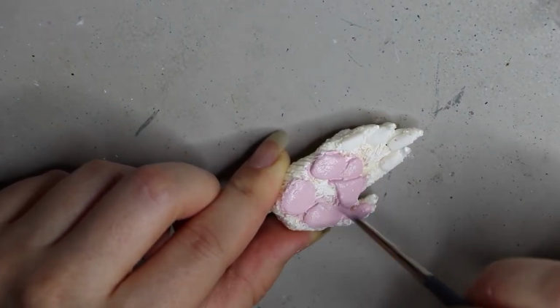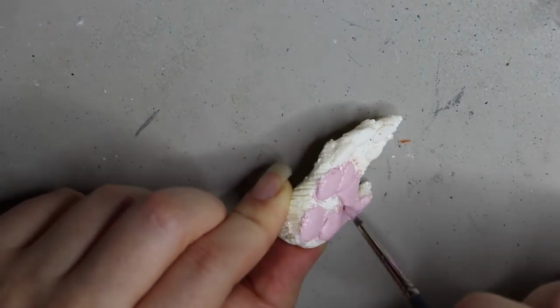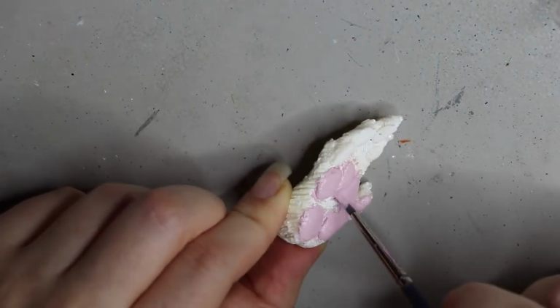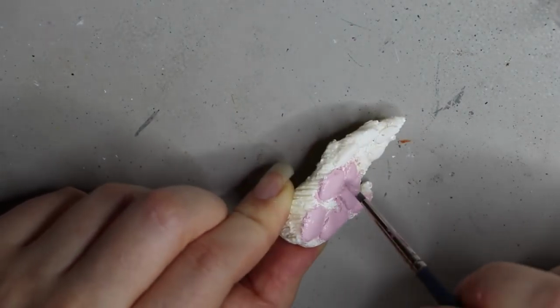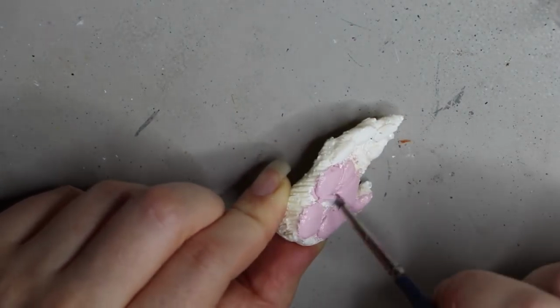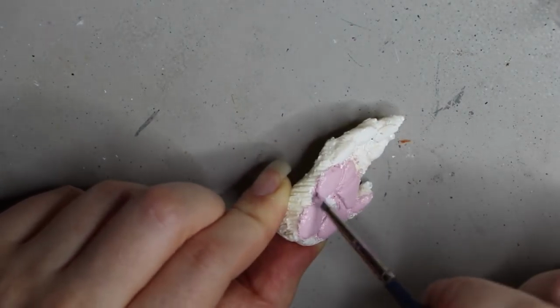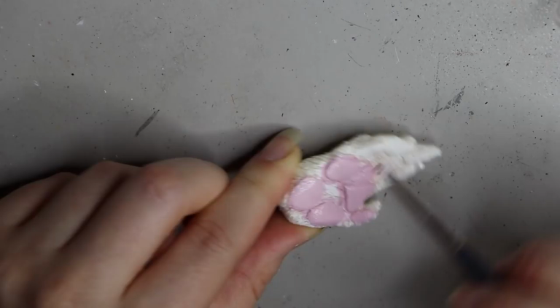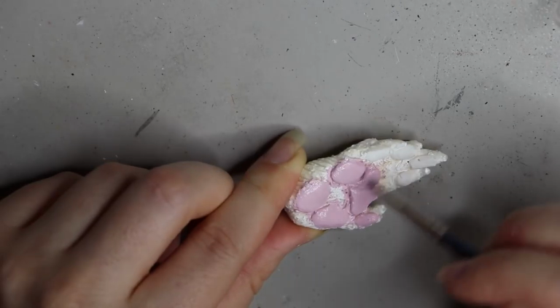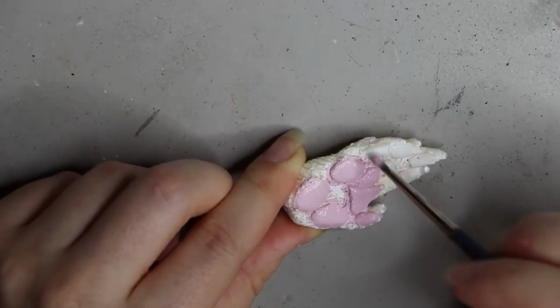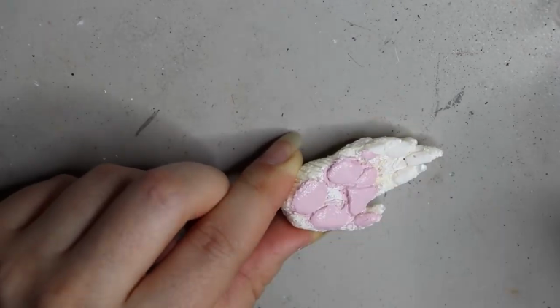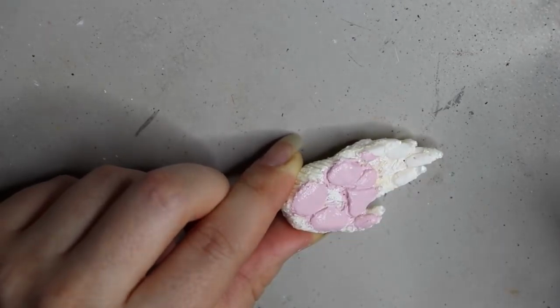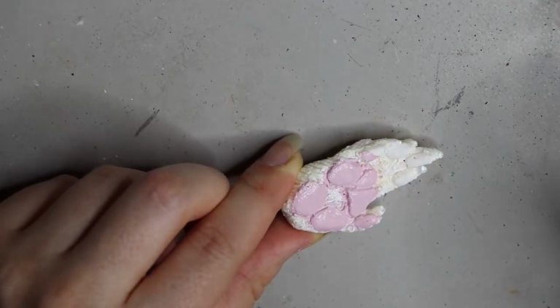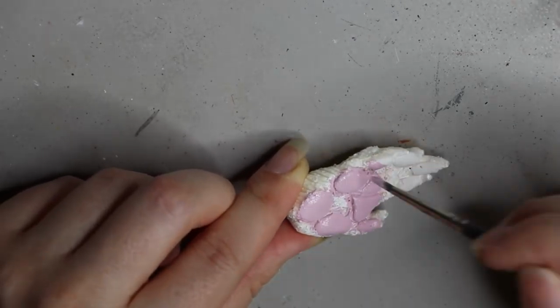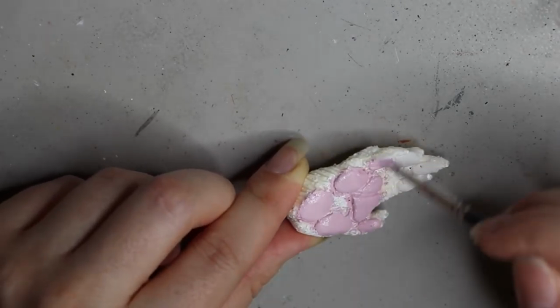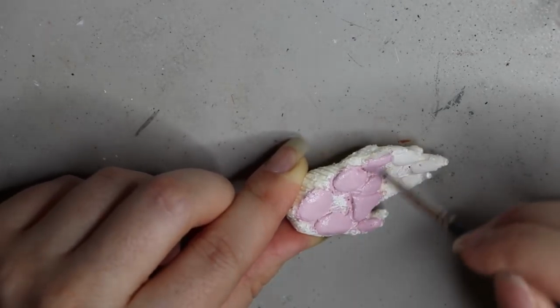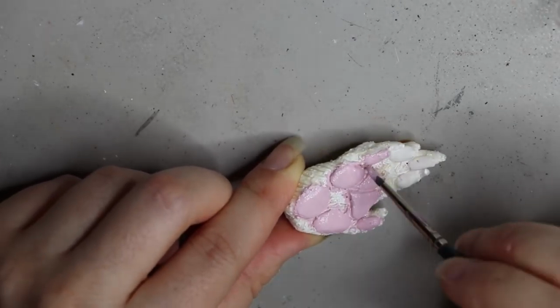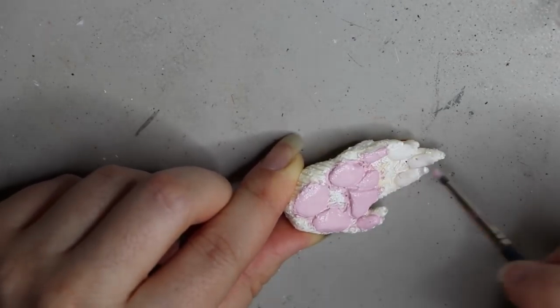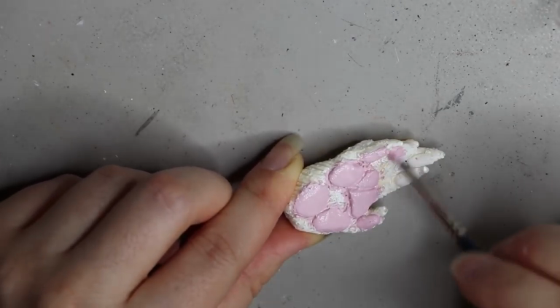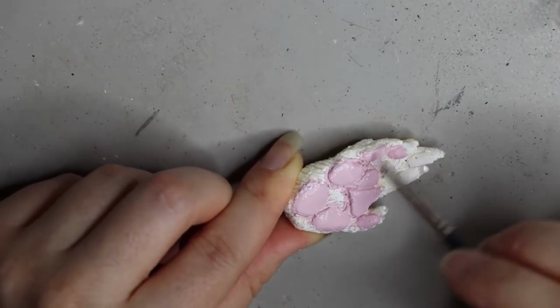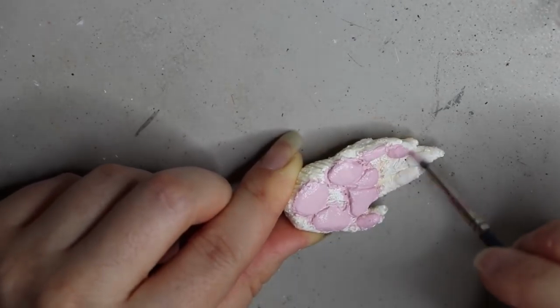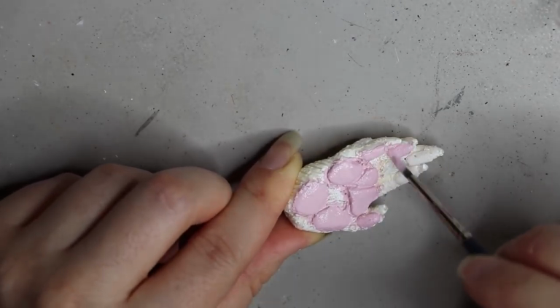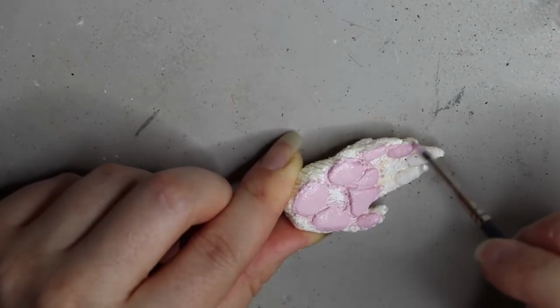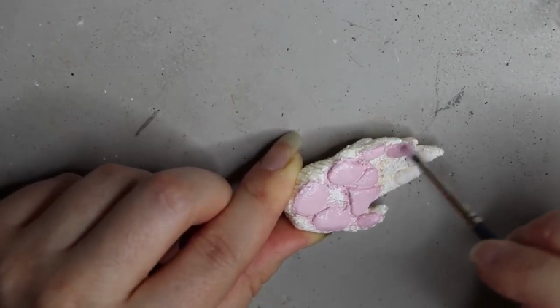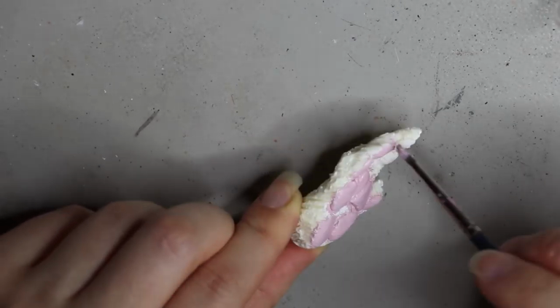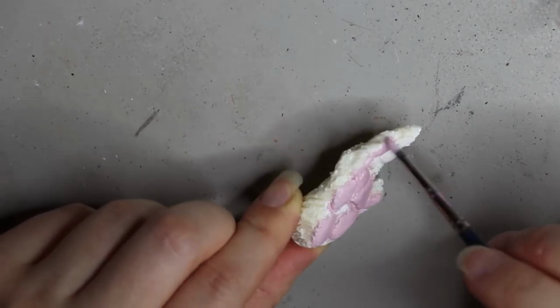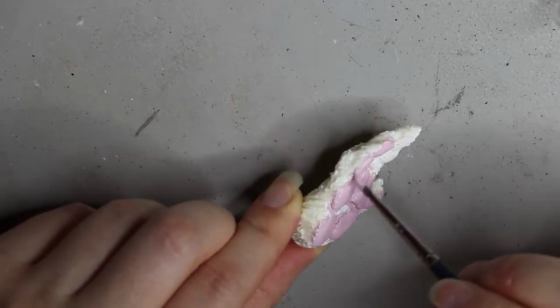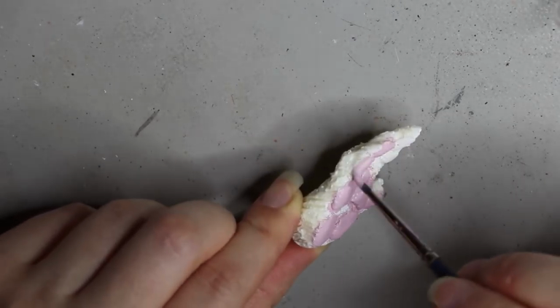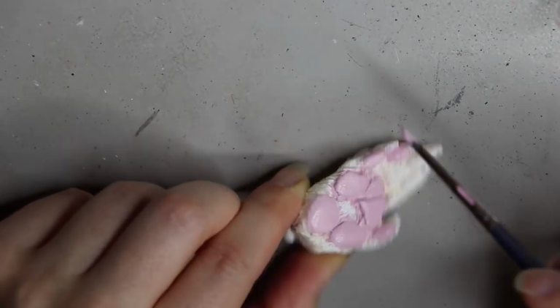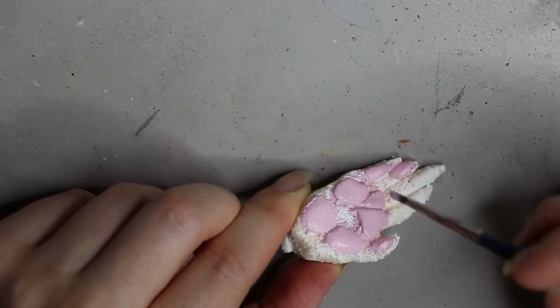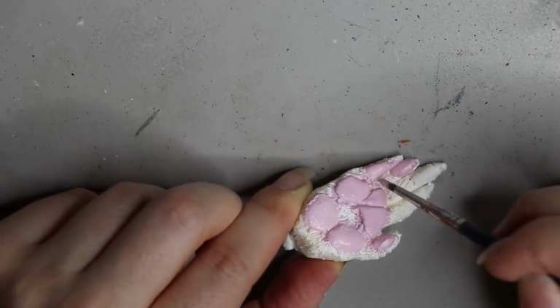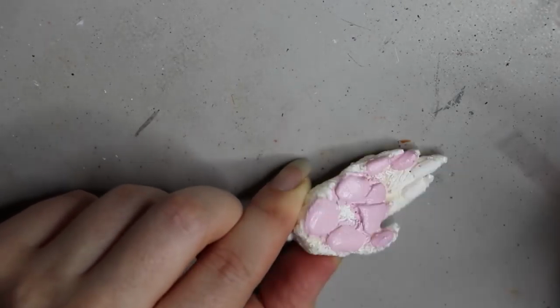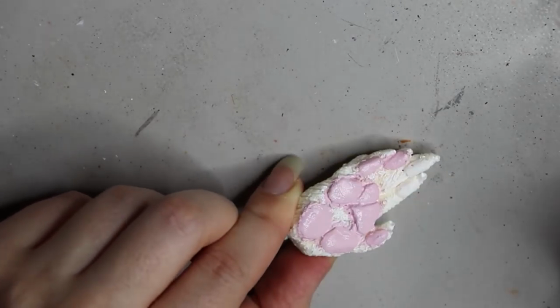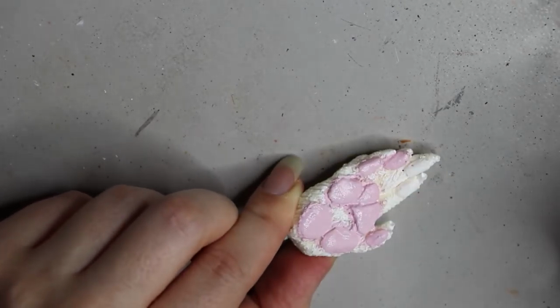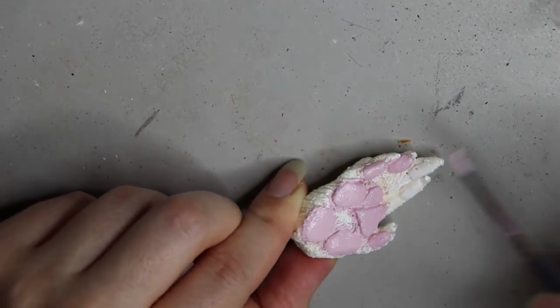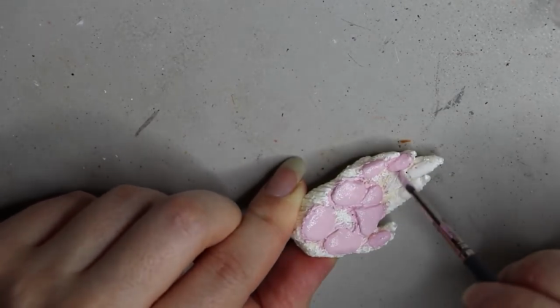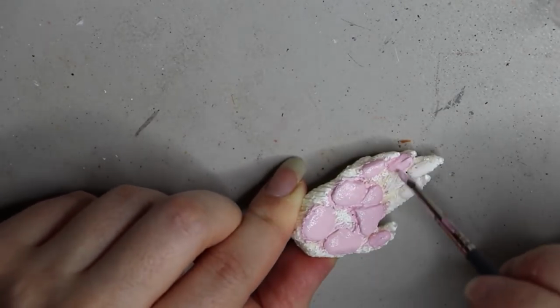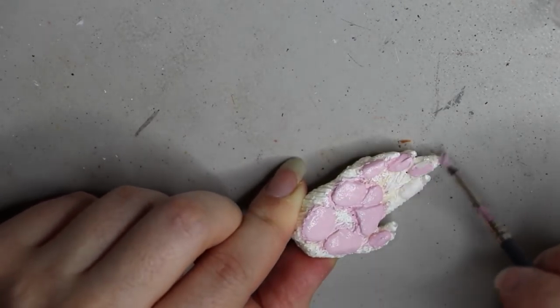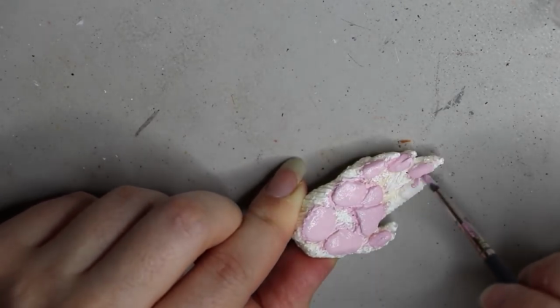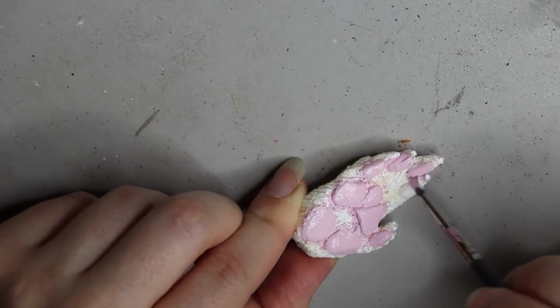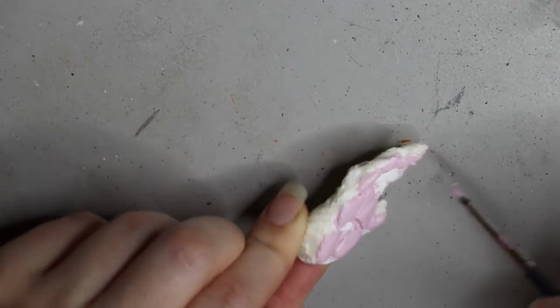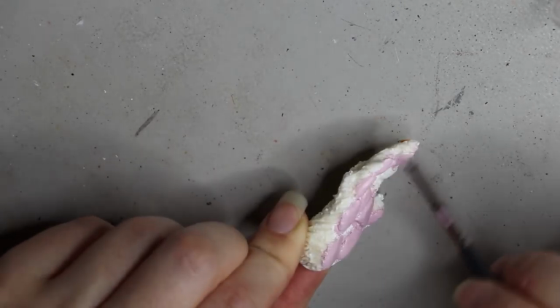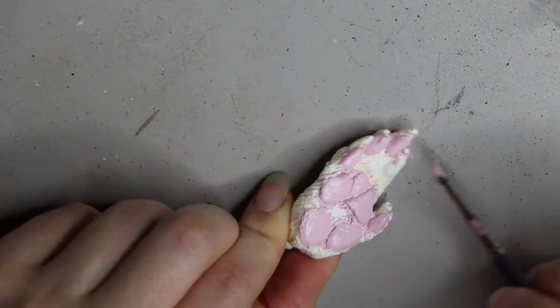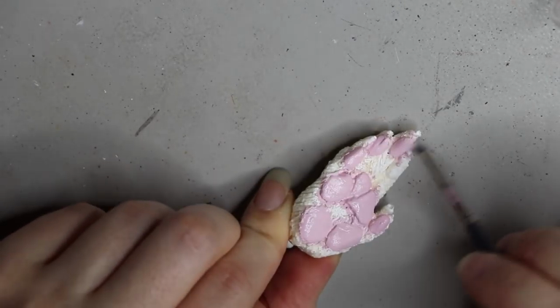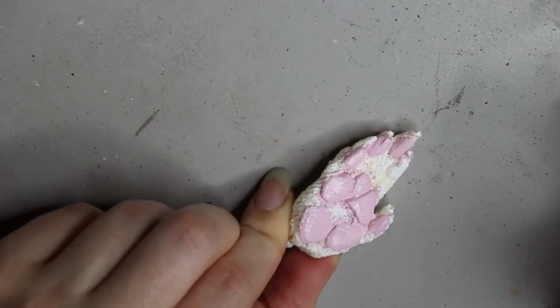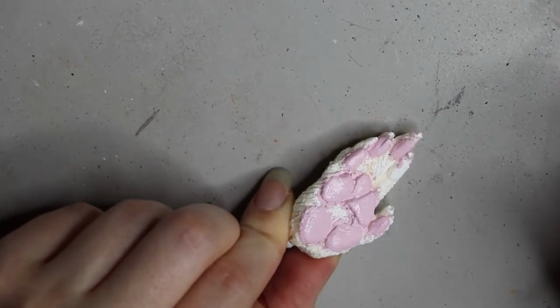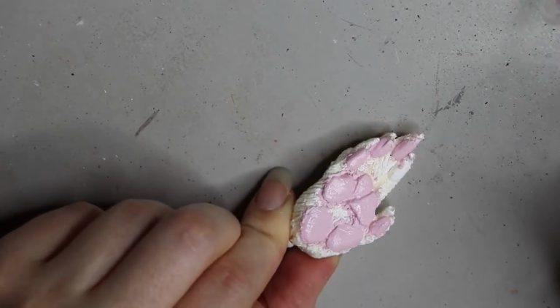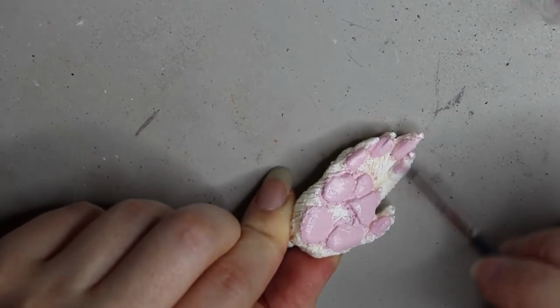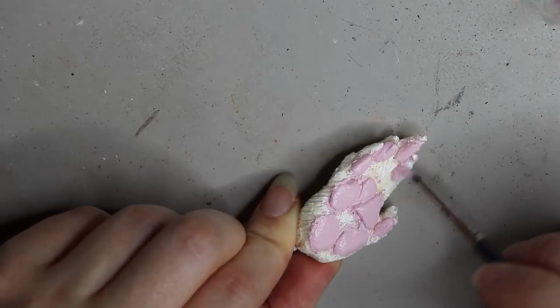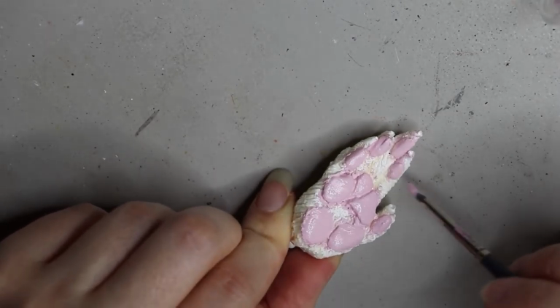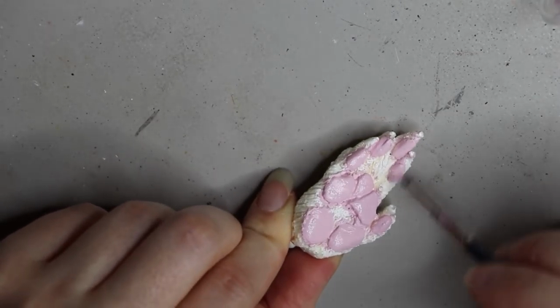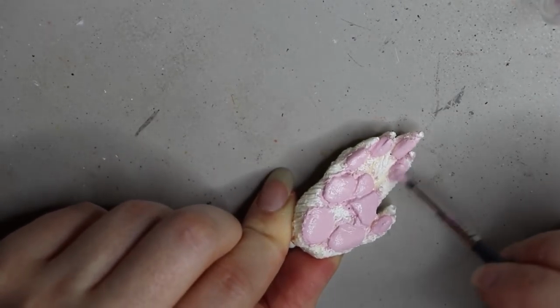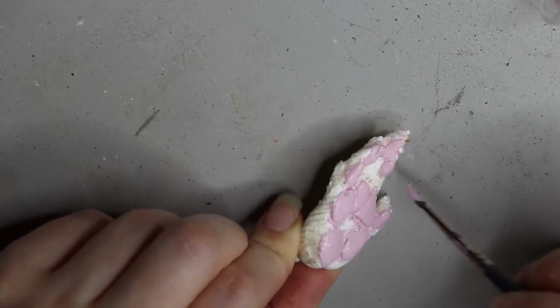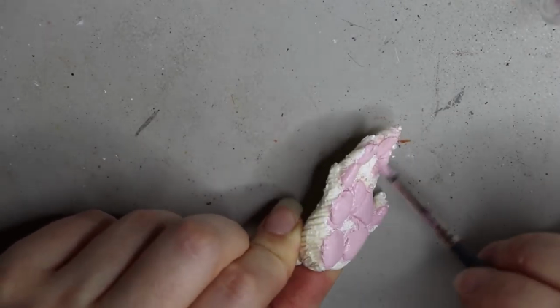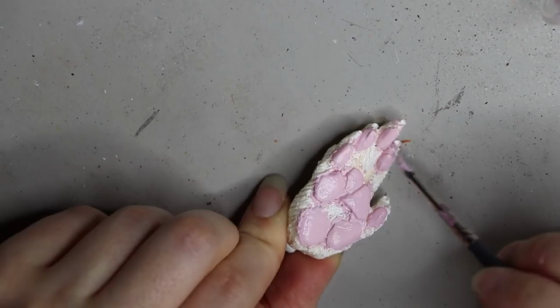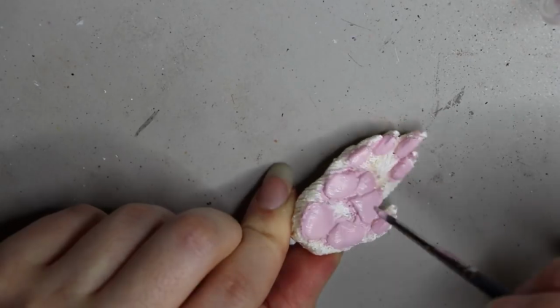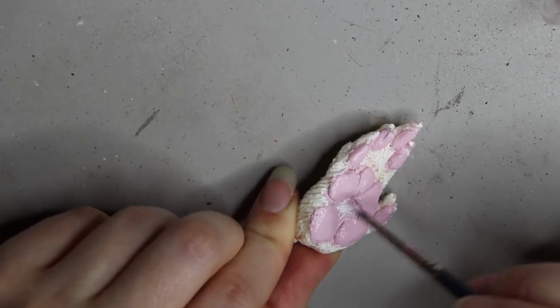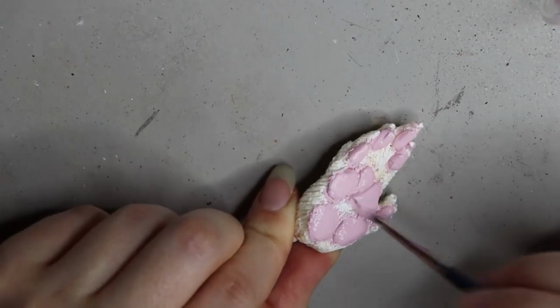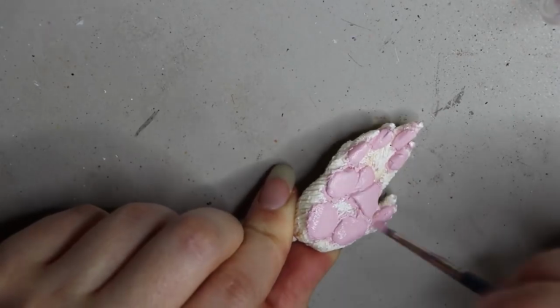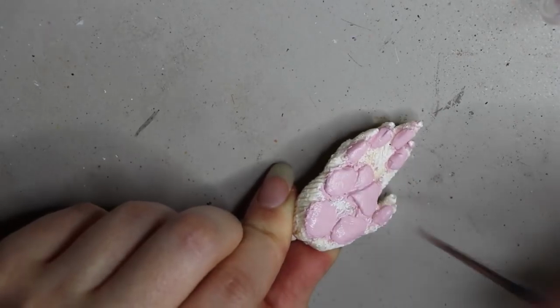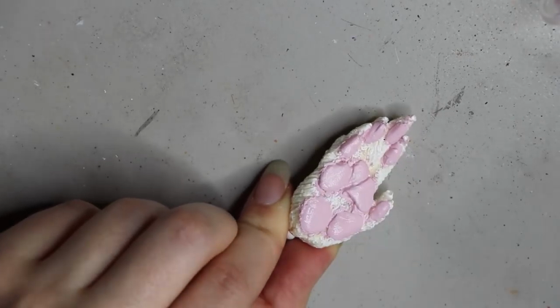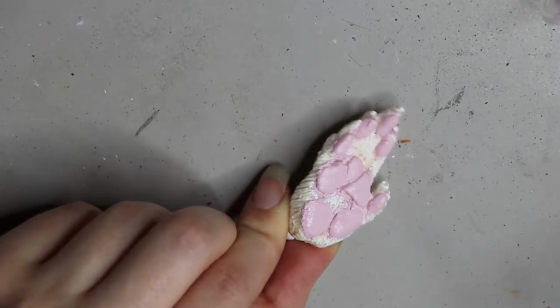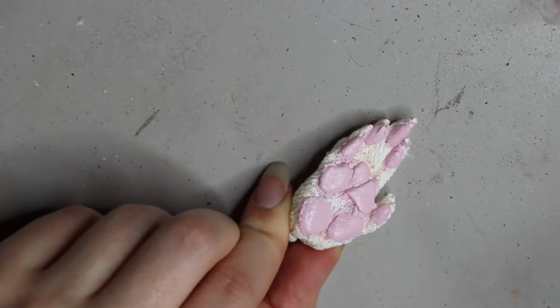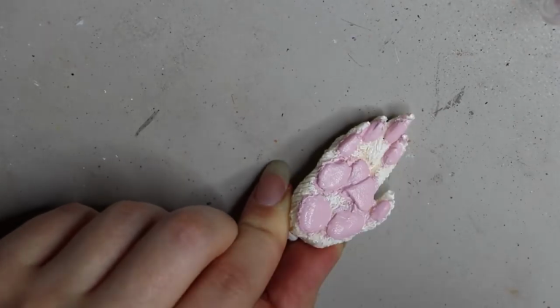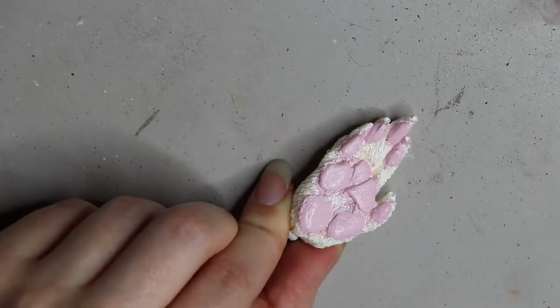Now painting up the little paw pads of the squirrel — this is also something I've sculpted, molded, and cast in resin. I wanted the pads to be a pink color rather than black like I usually do.